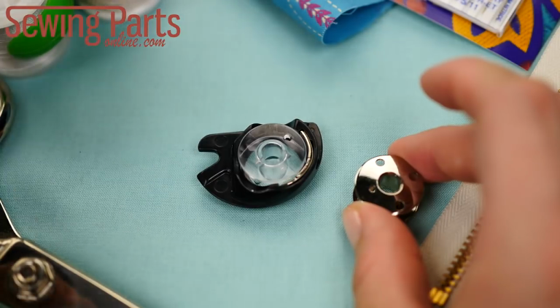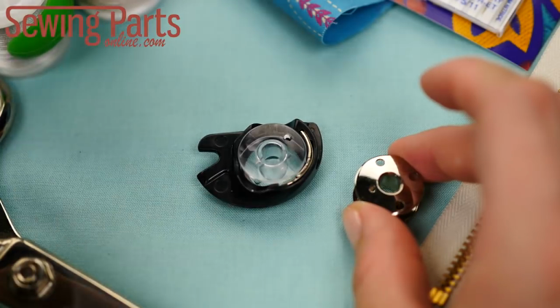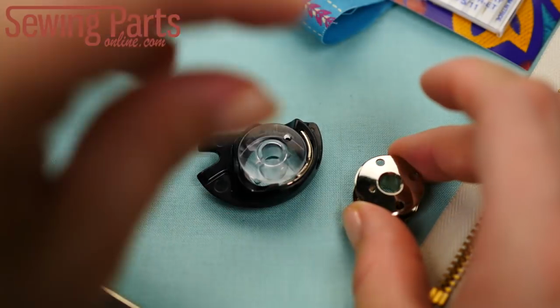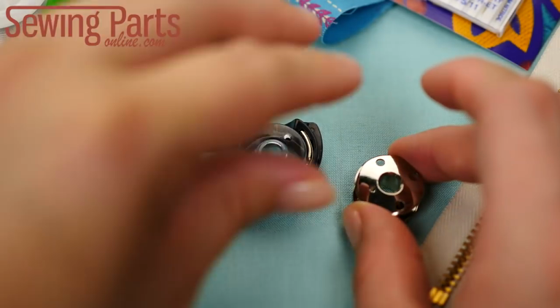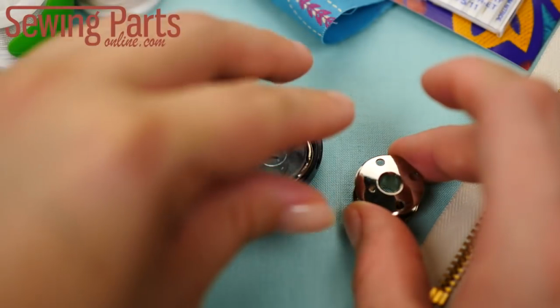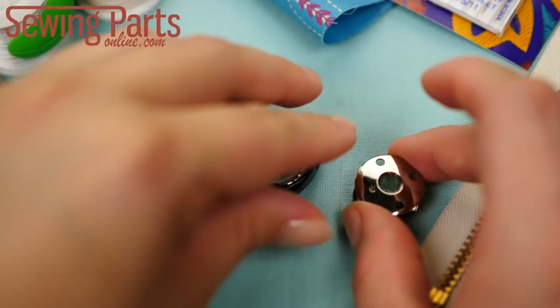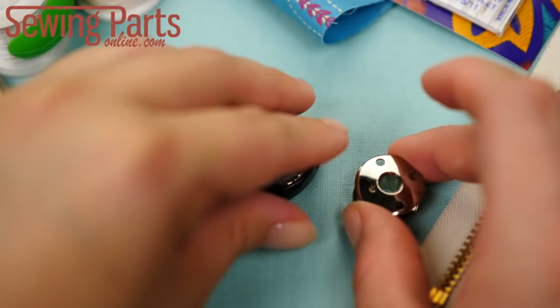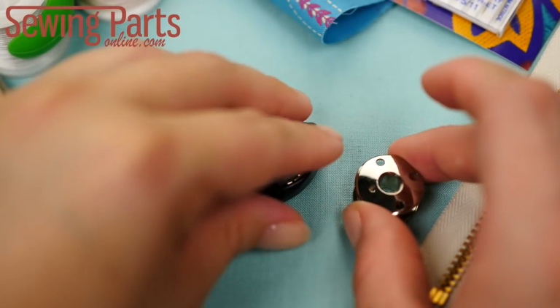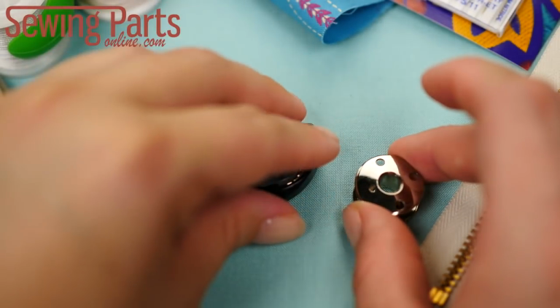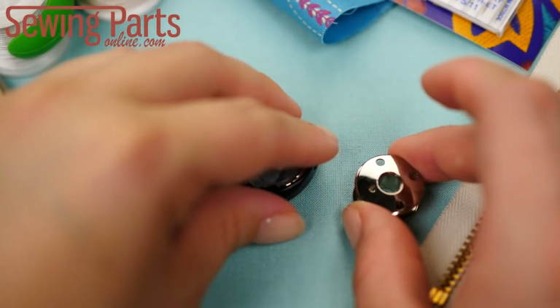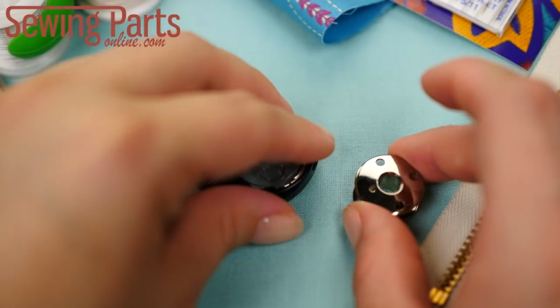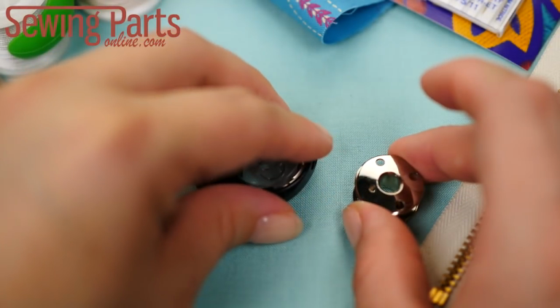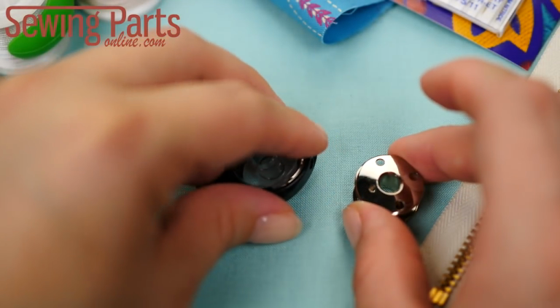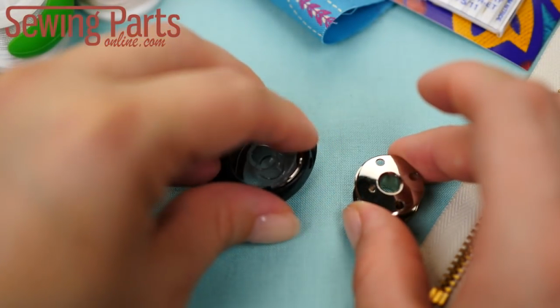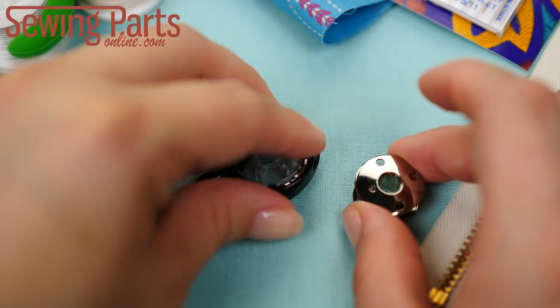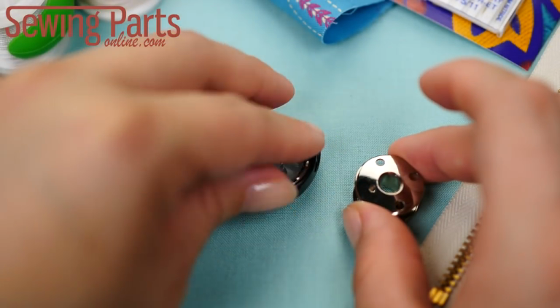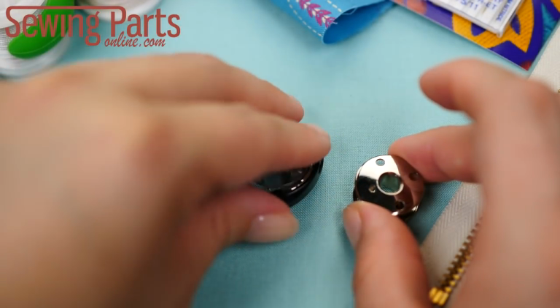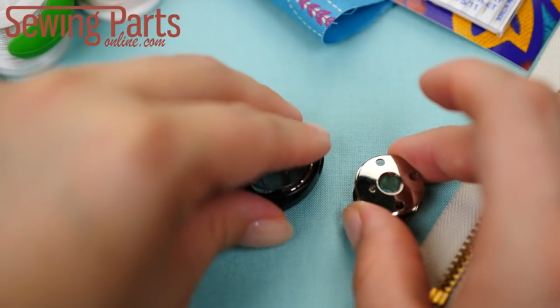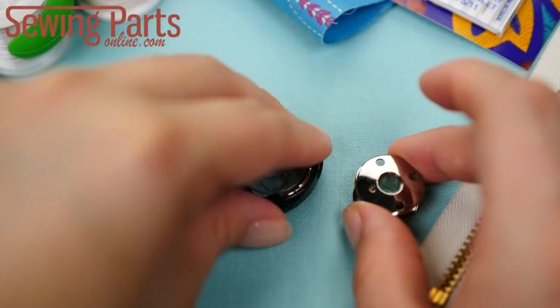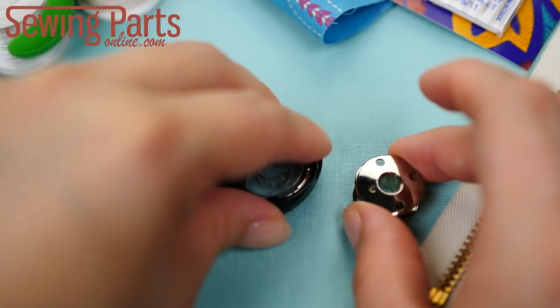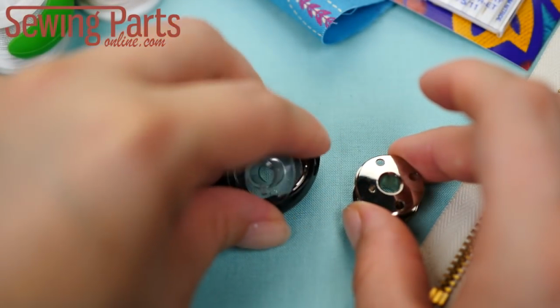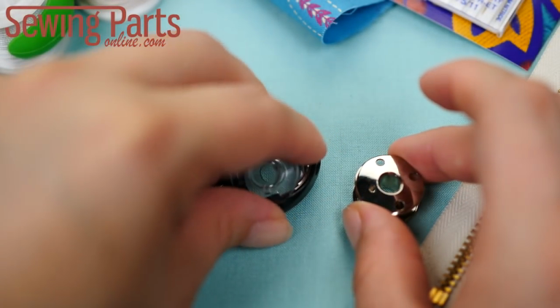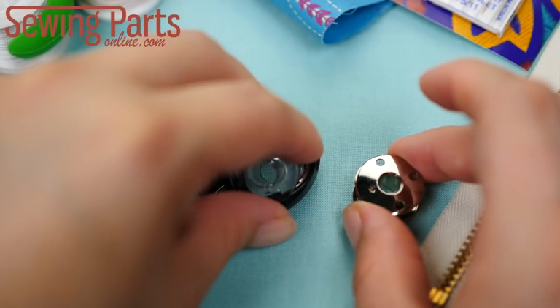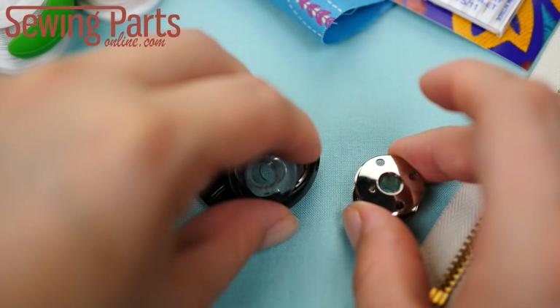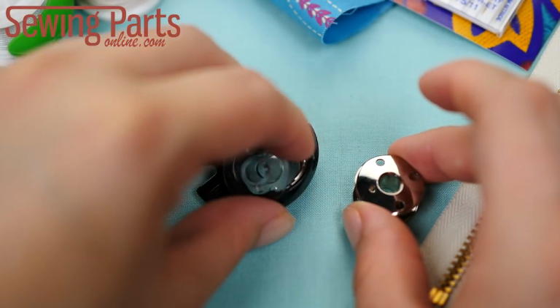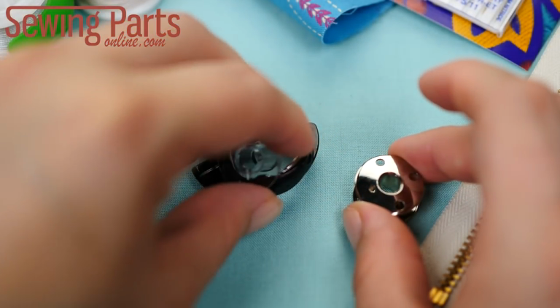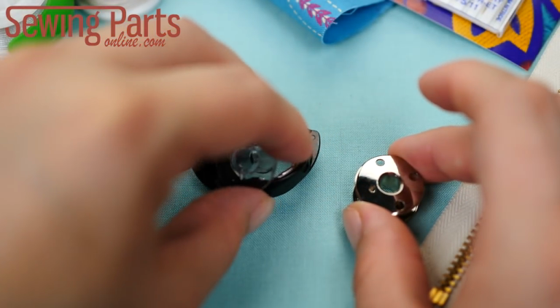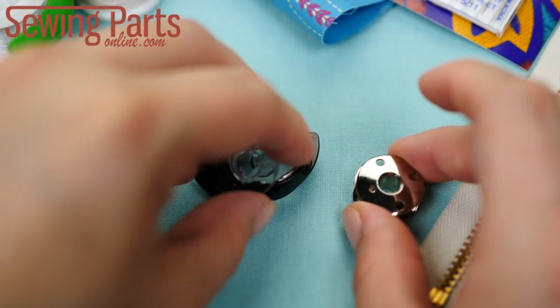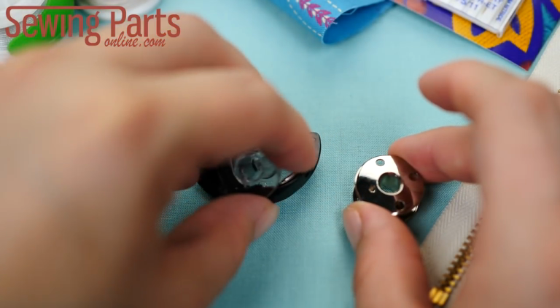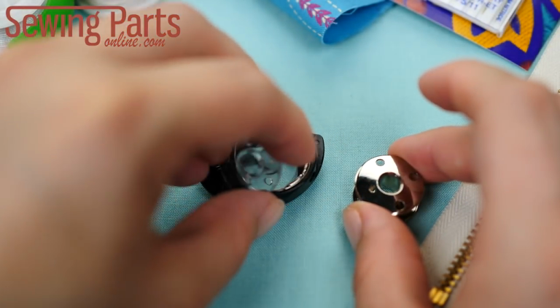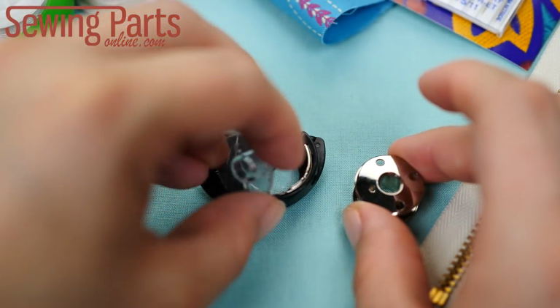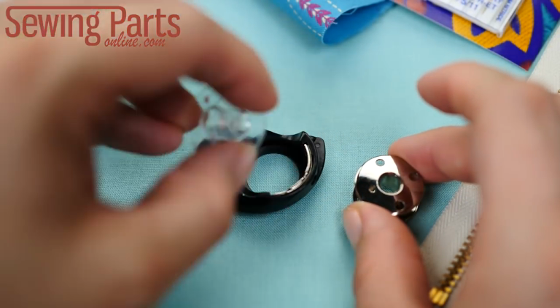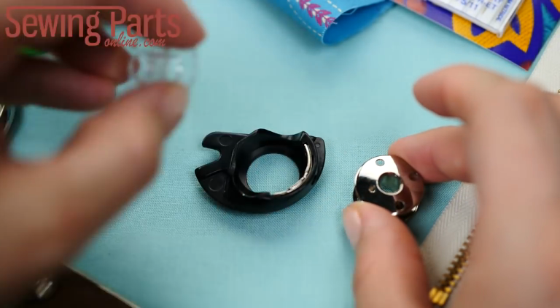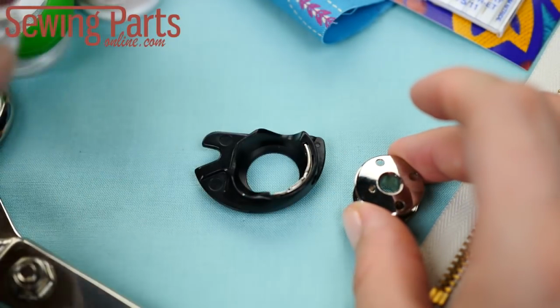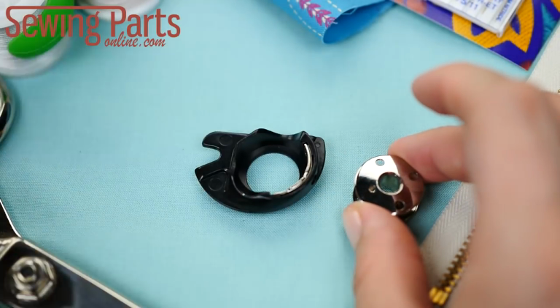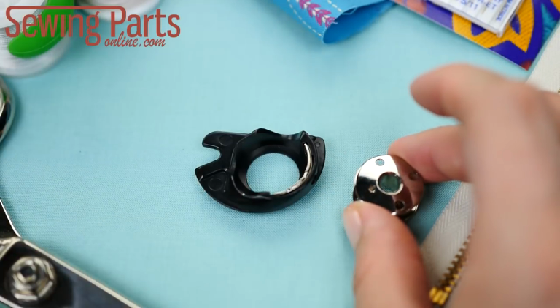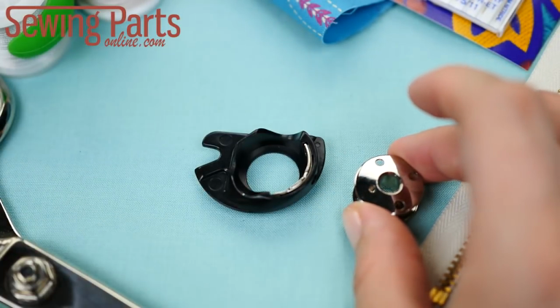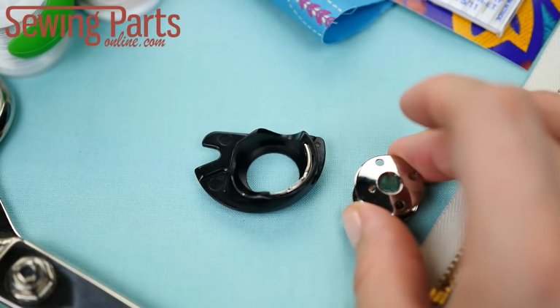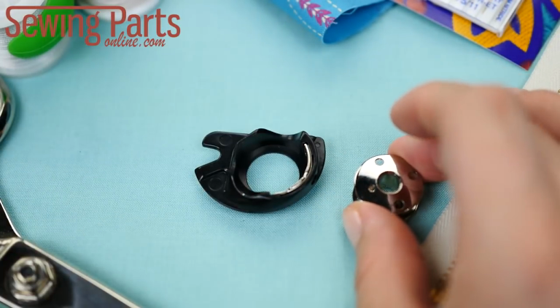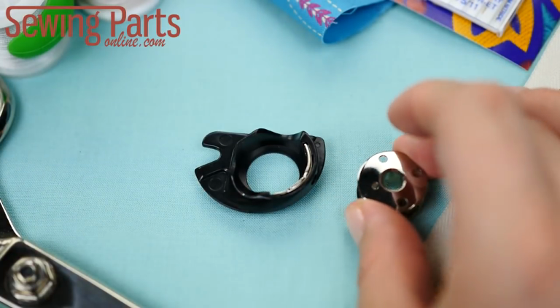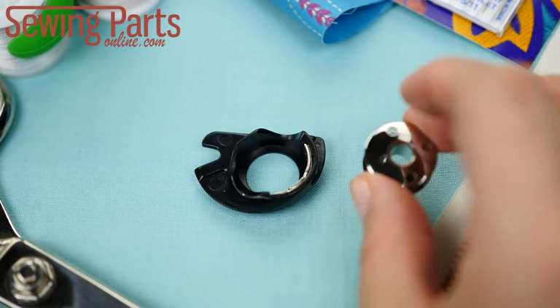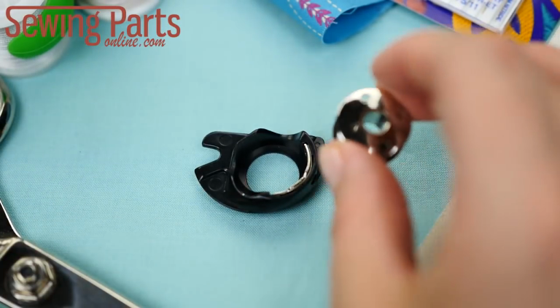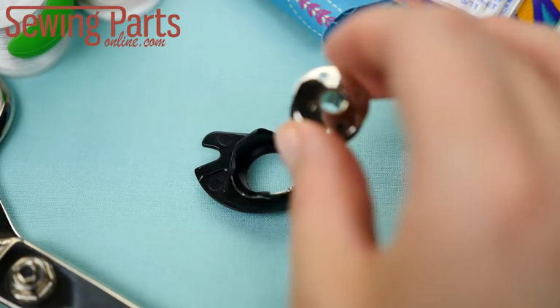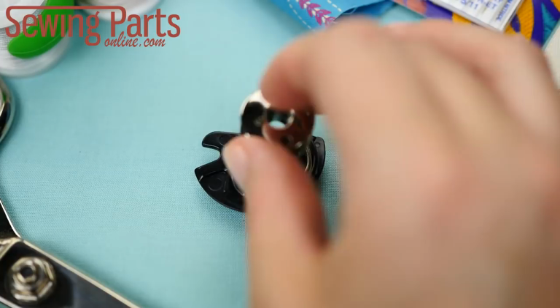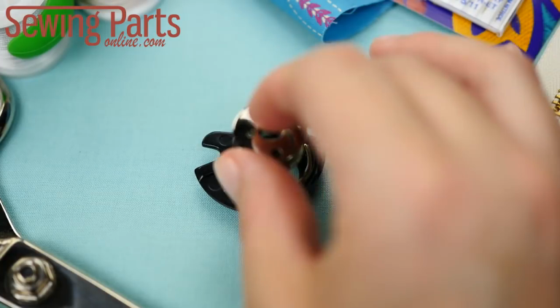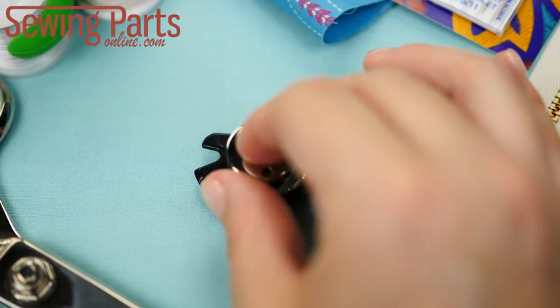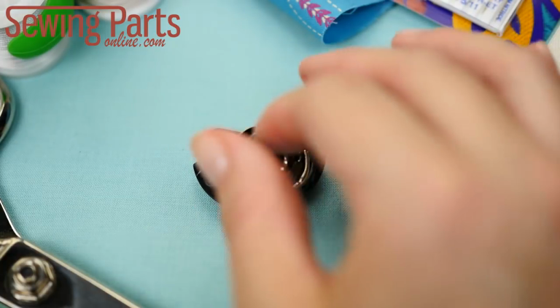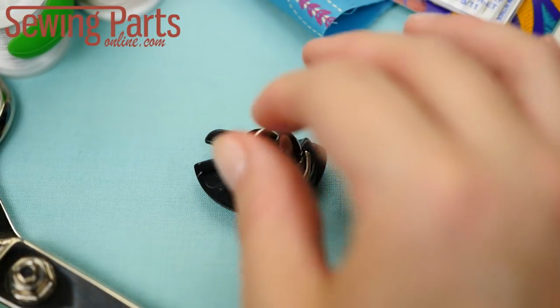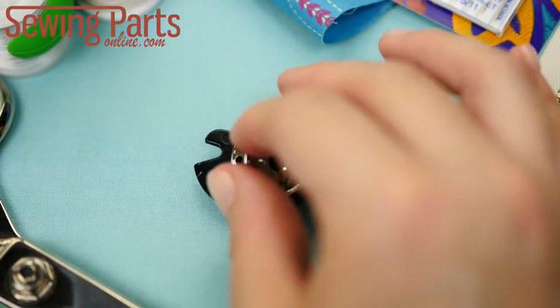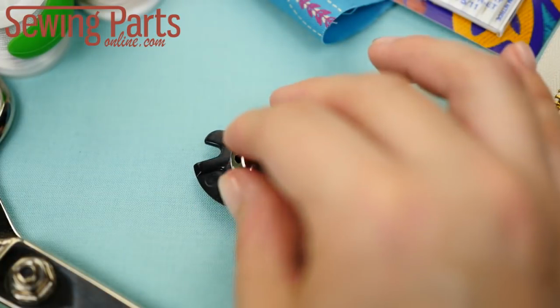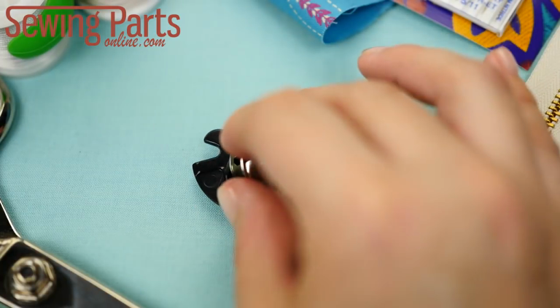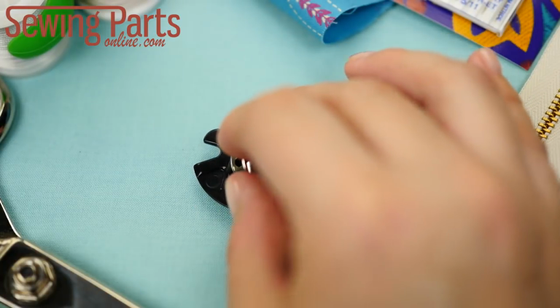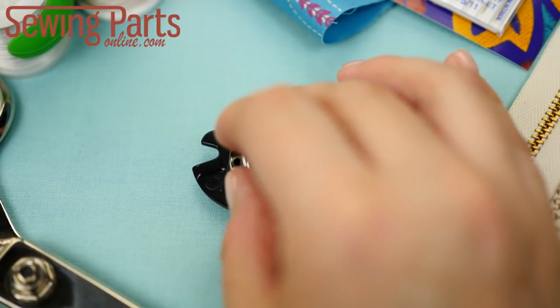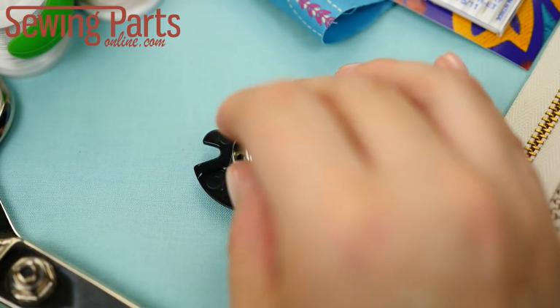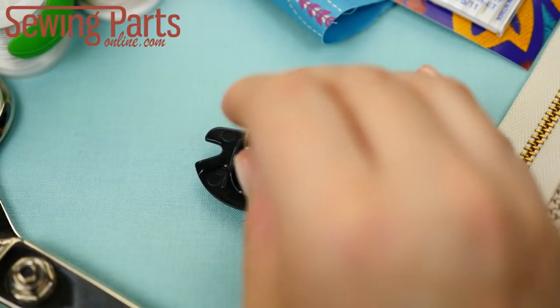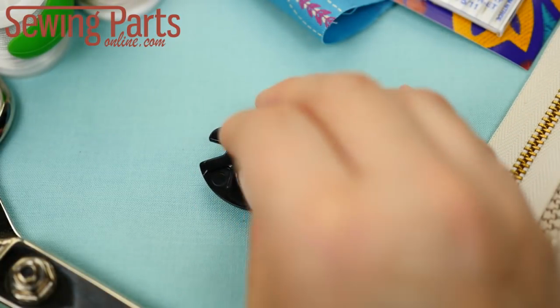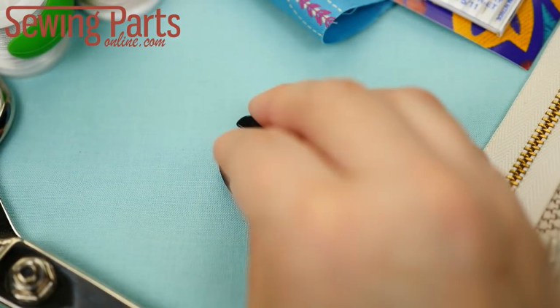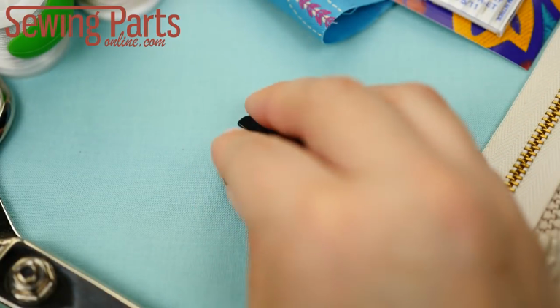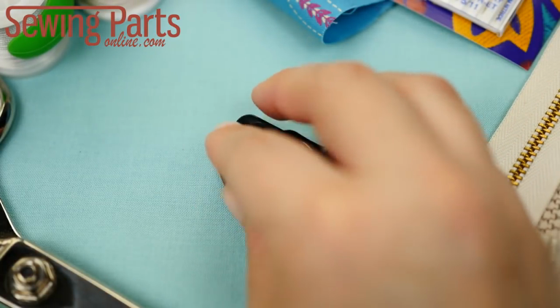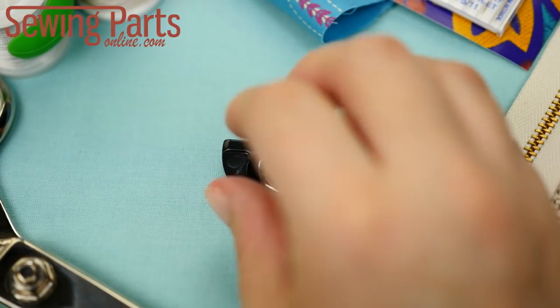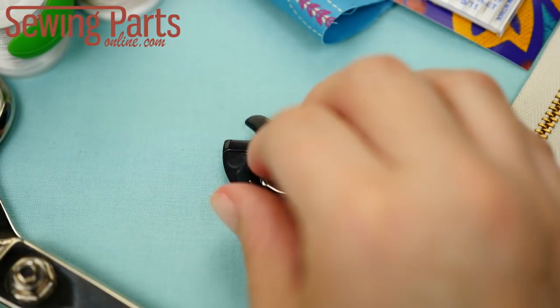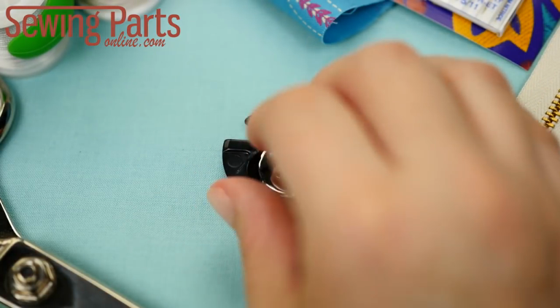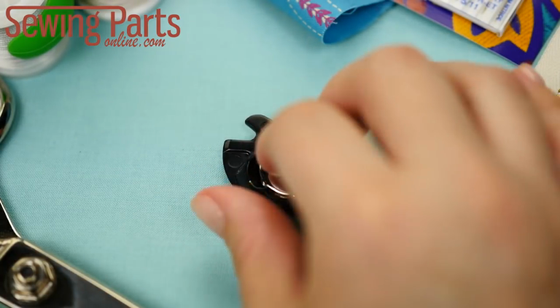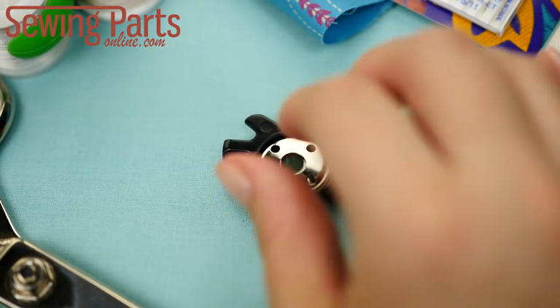If you're not sure which bobbin your machine uses, go to our site and search for the make and model of your machine. We'll help you find the right bobbin.